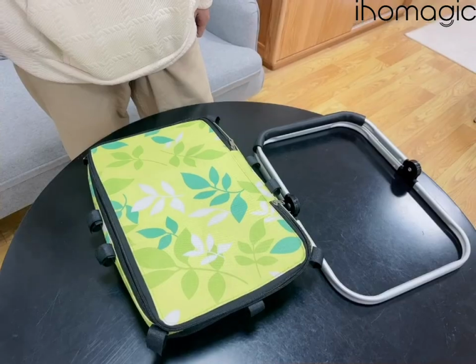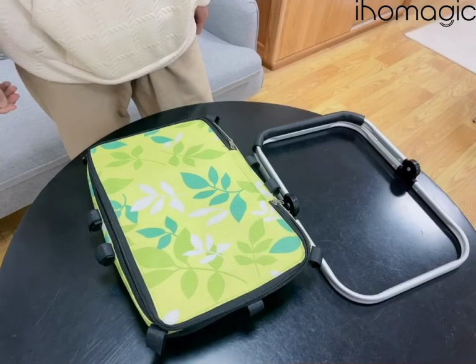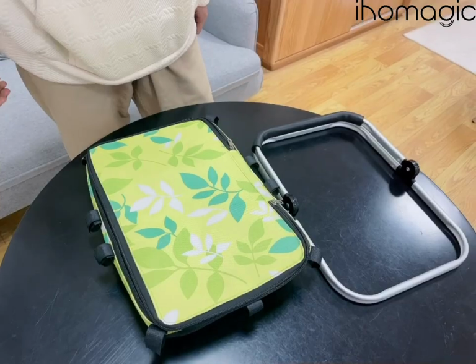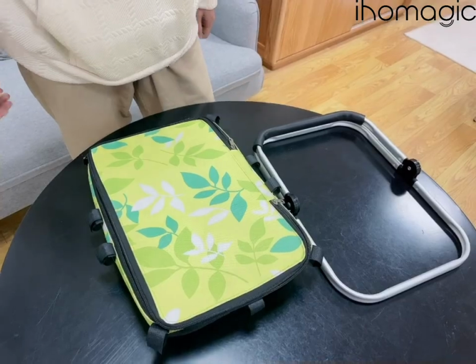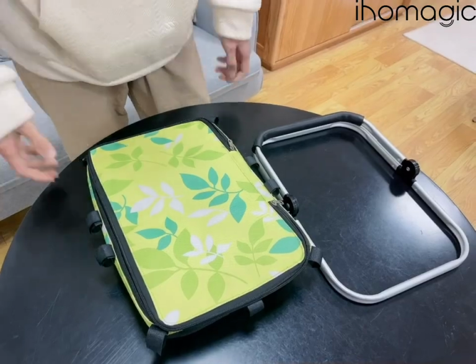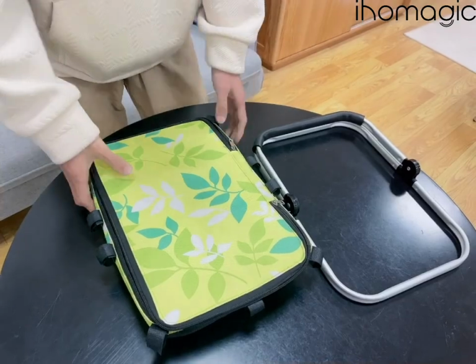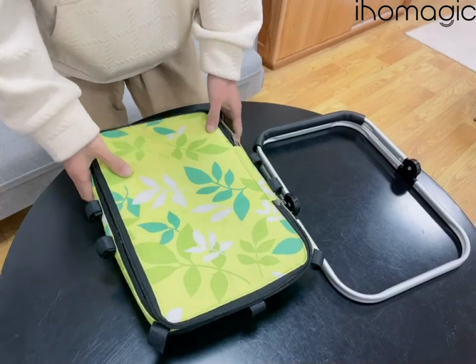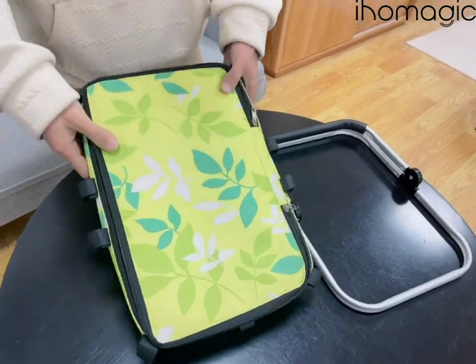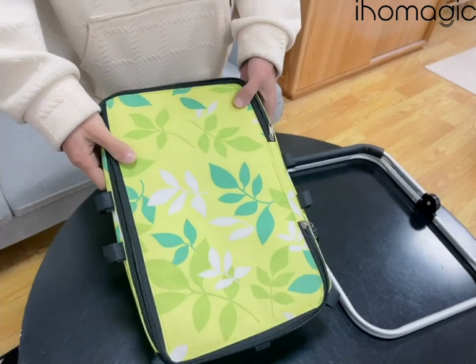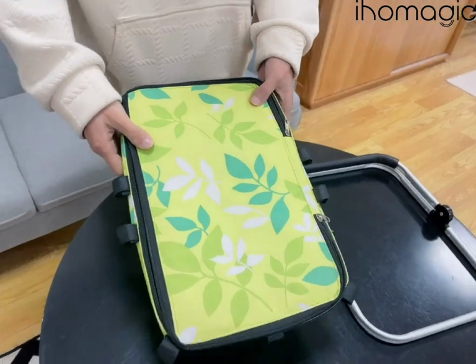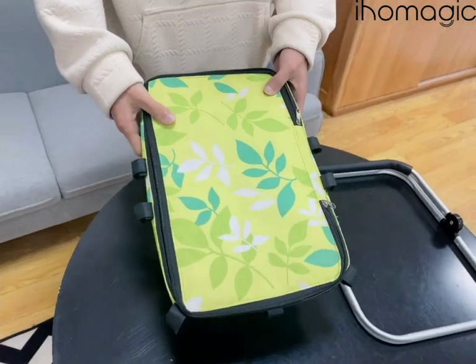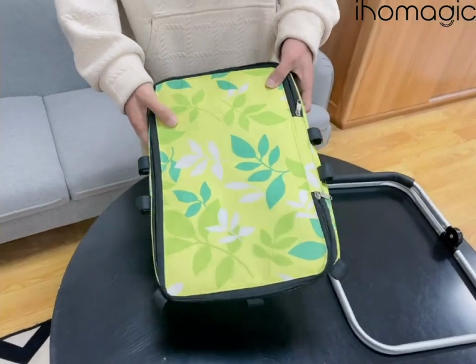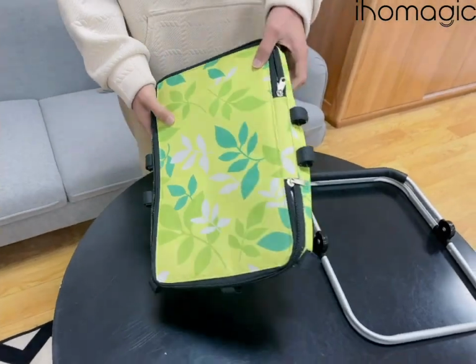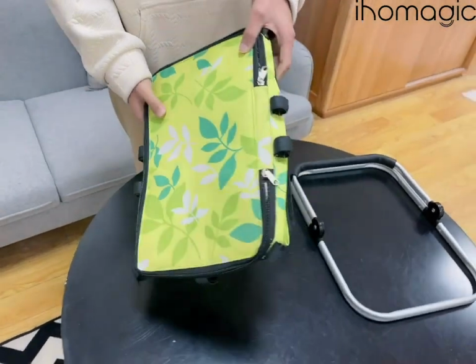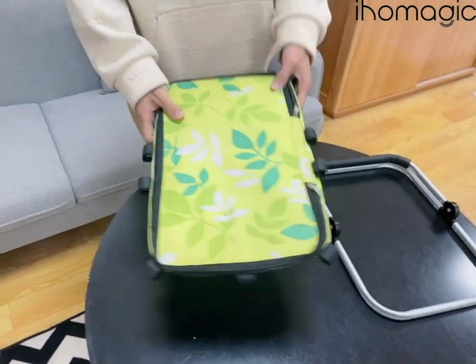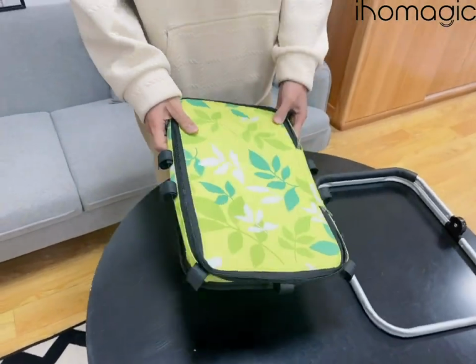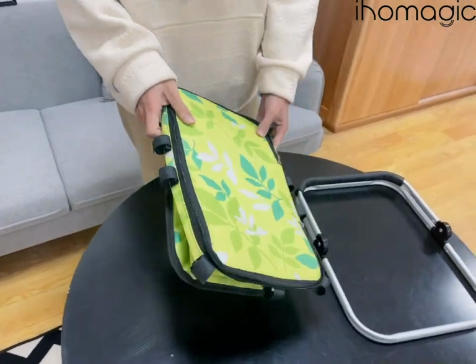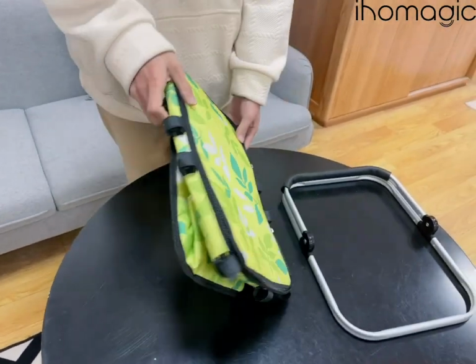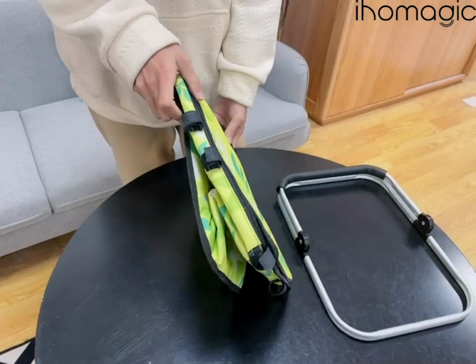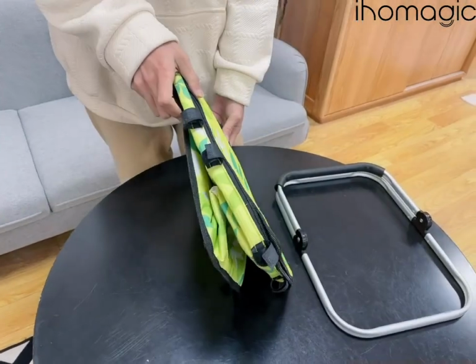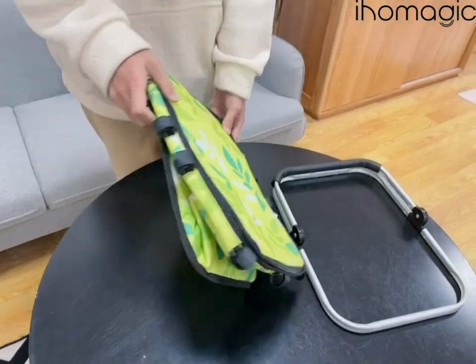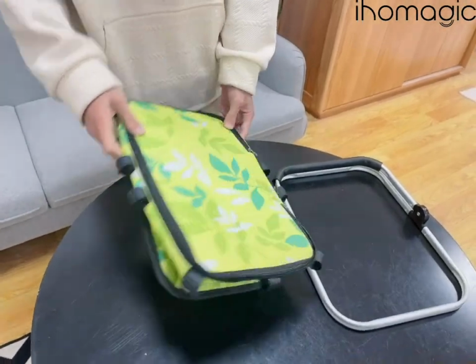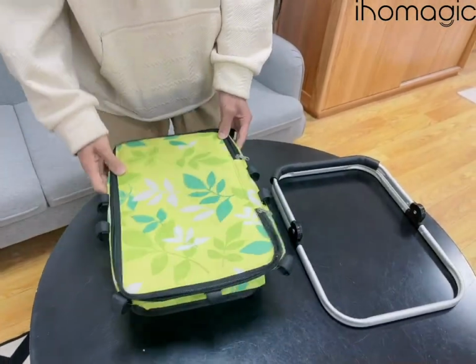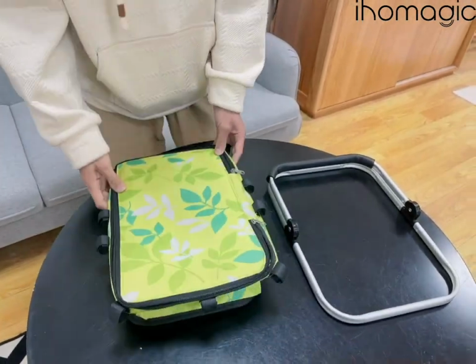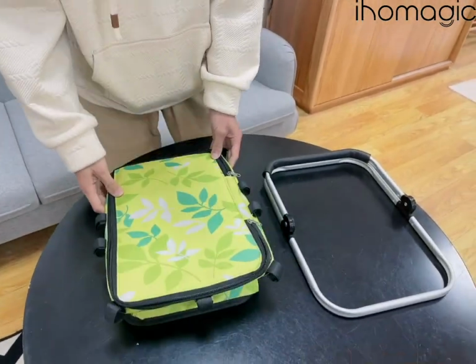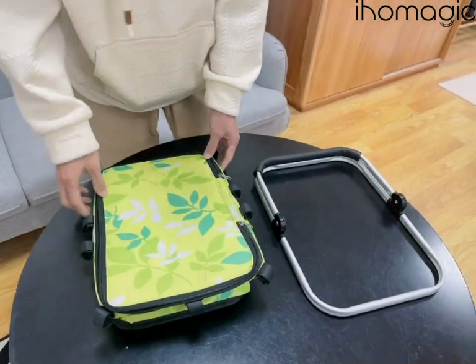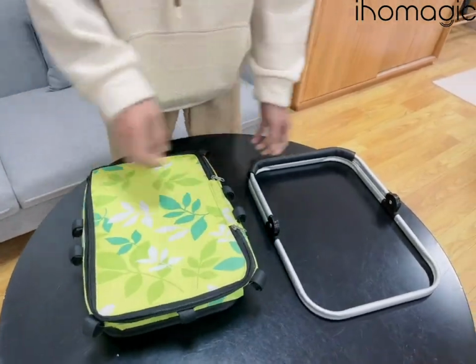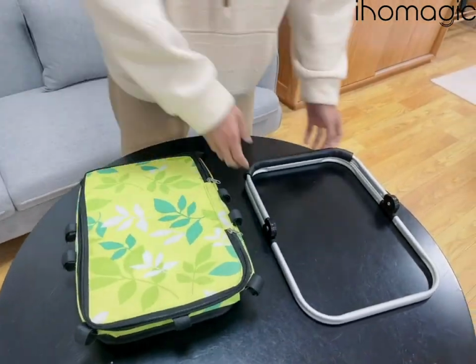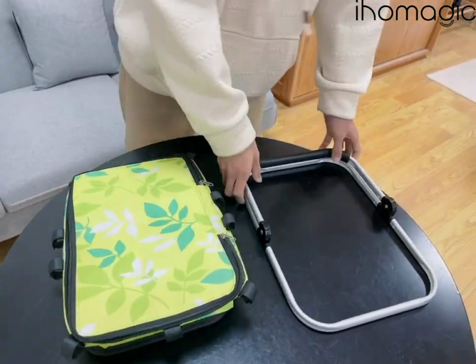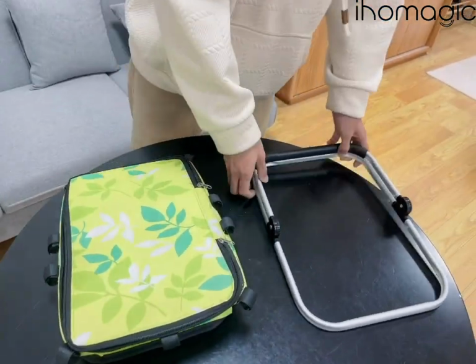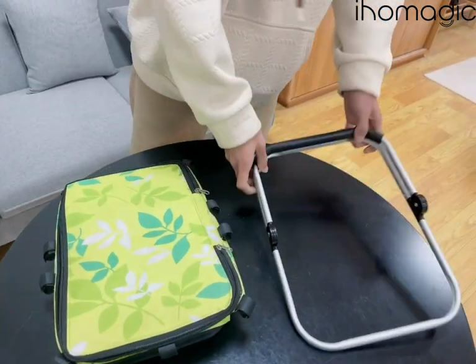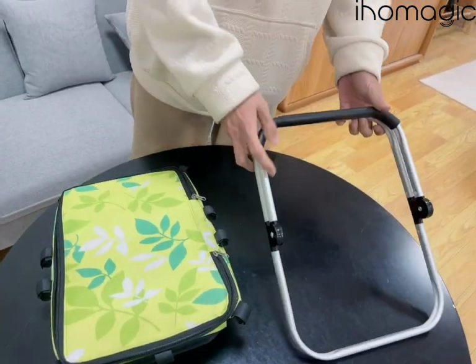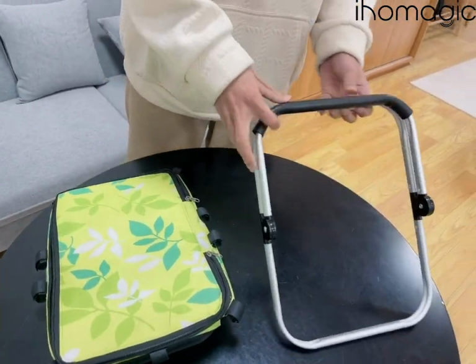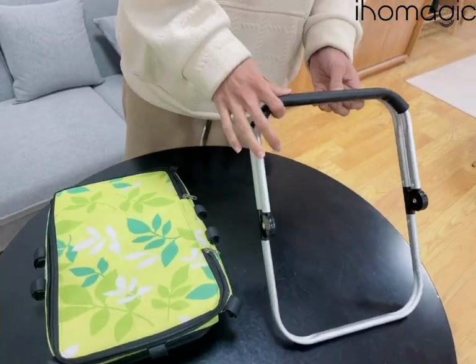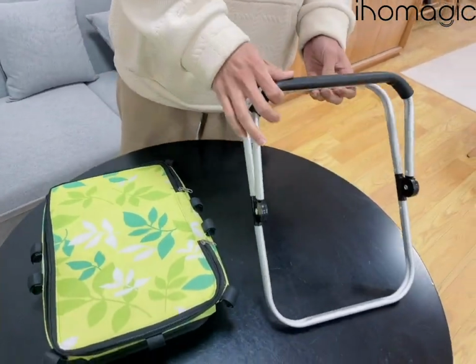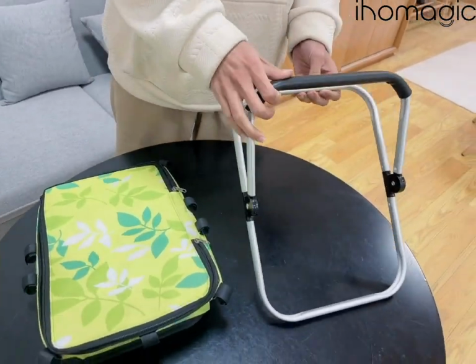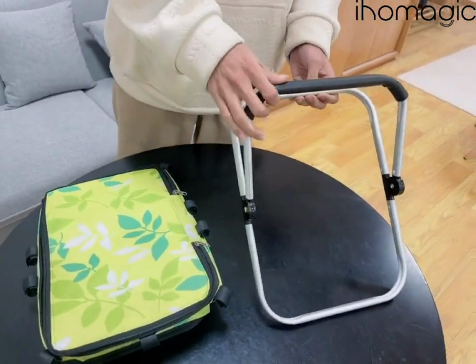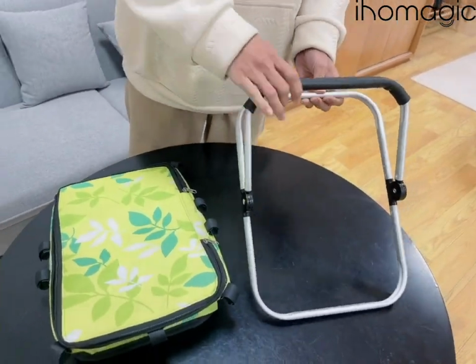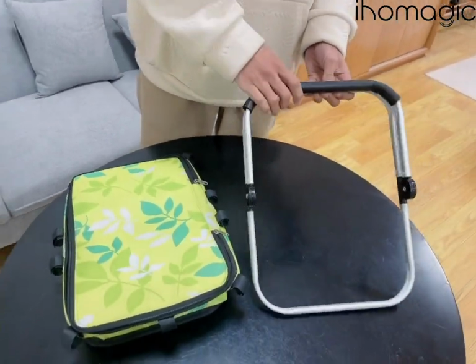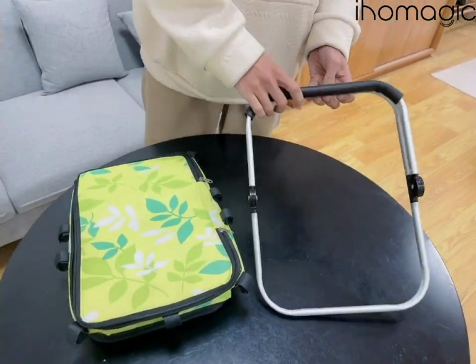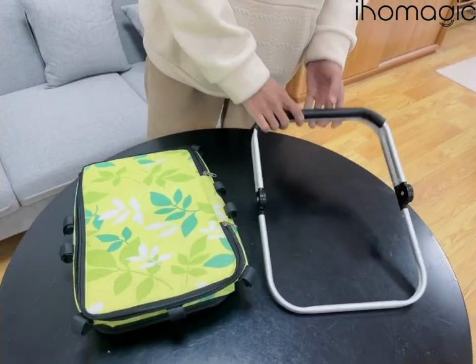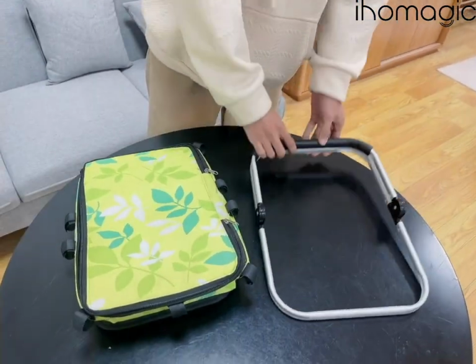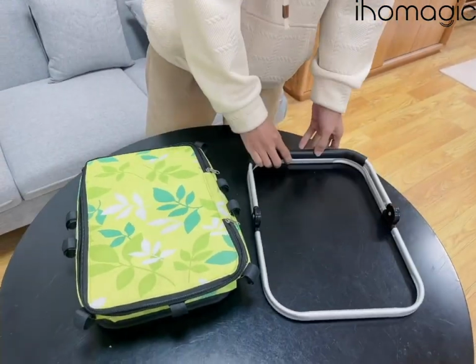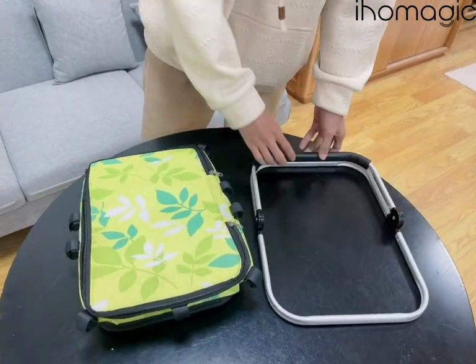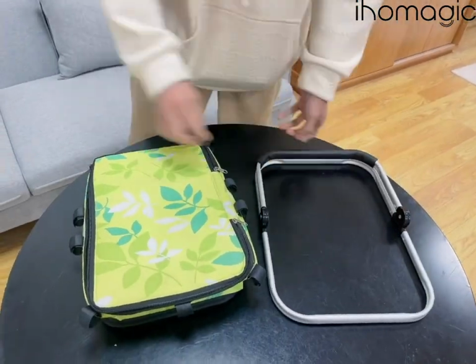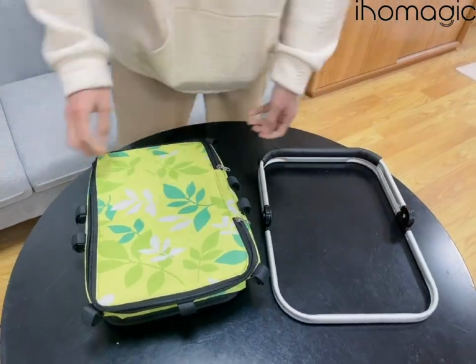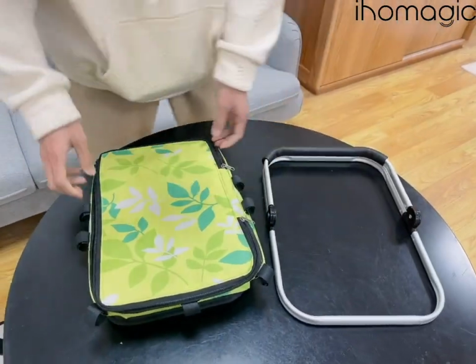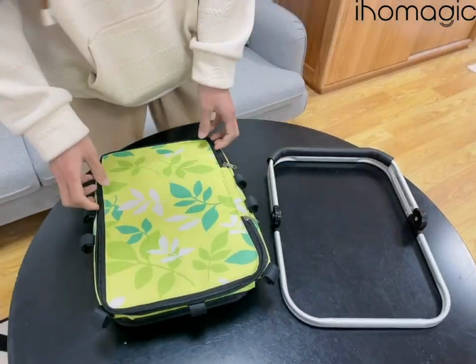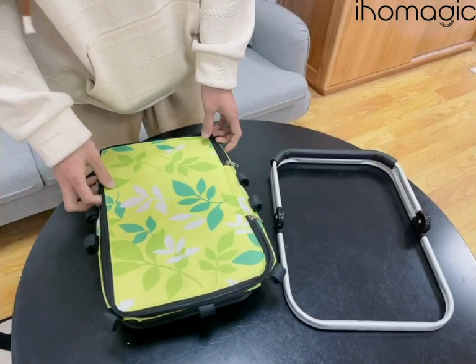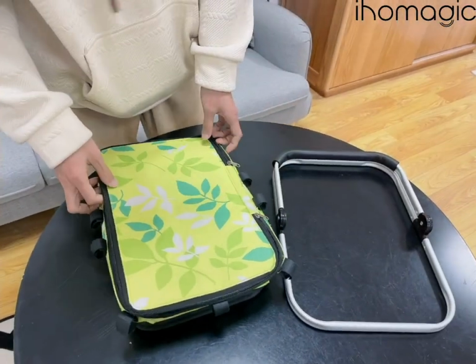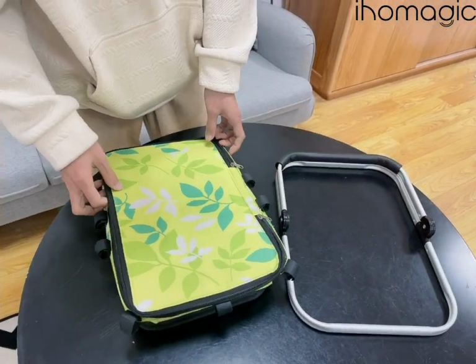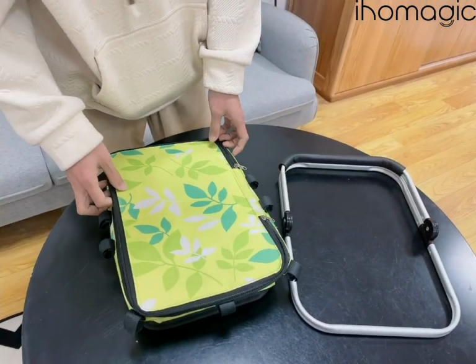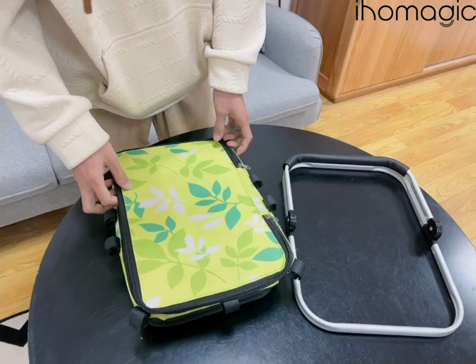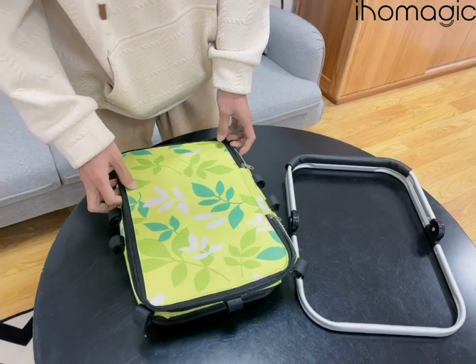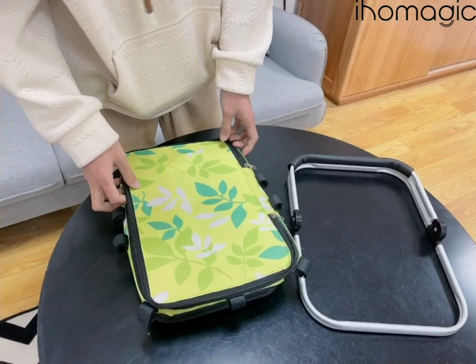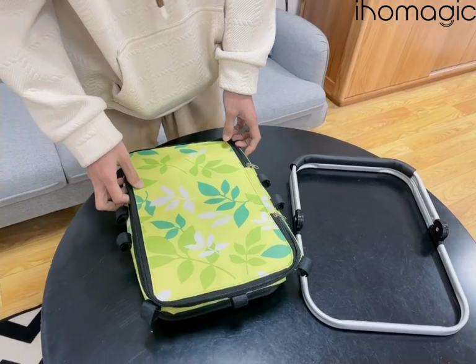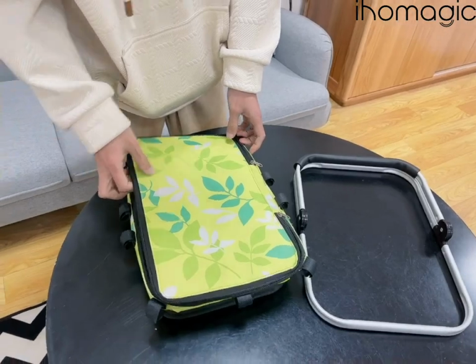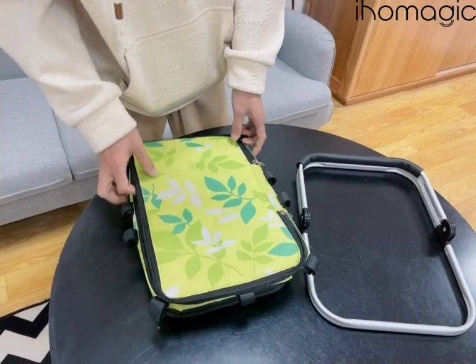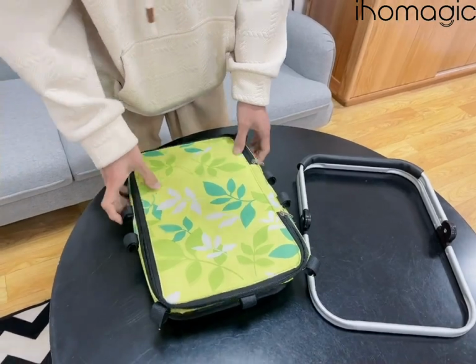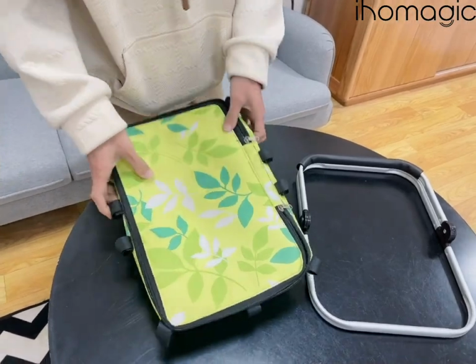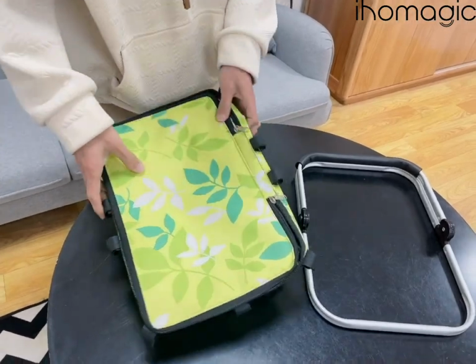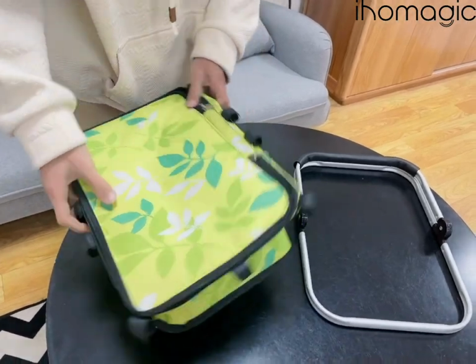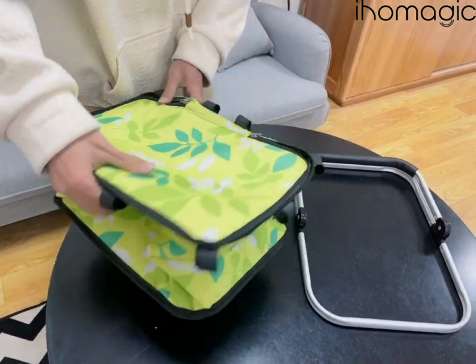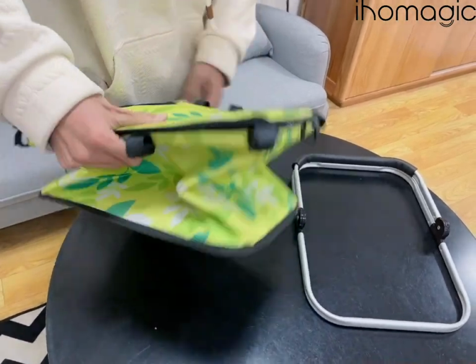The material is oxford fabric with PVC coating under the aluminum tube frame. This time we need to assemble it.